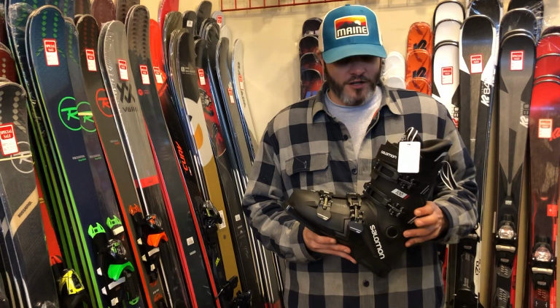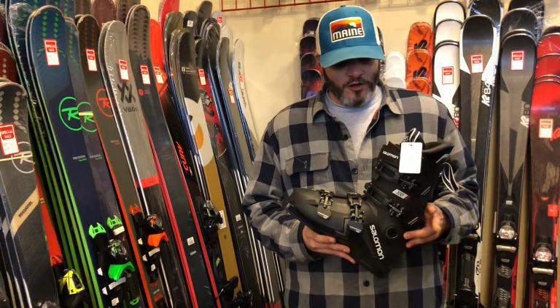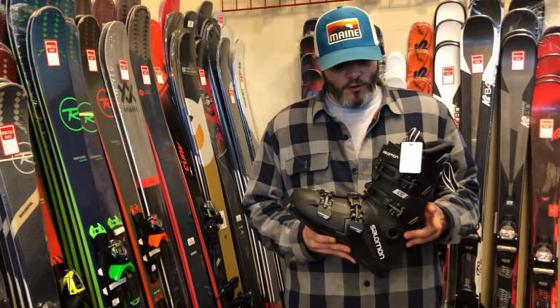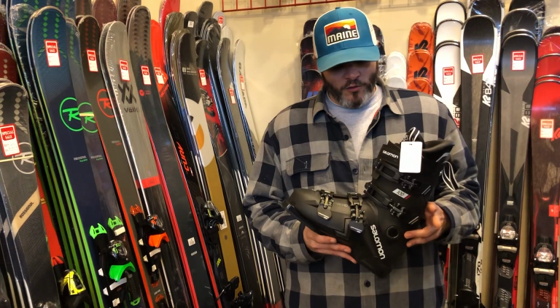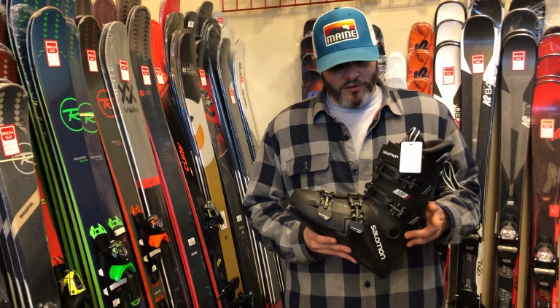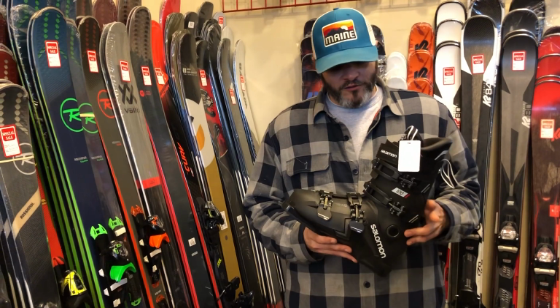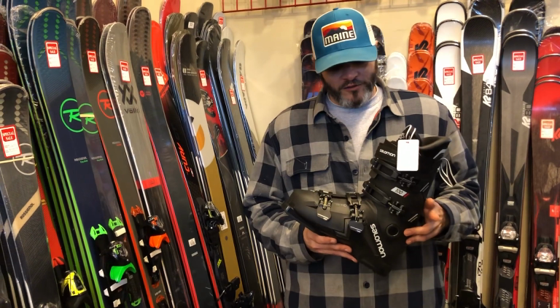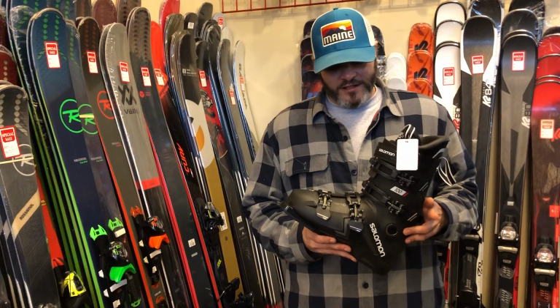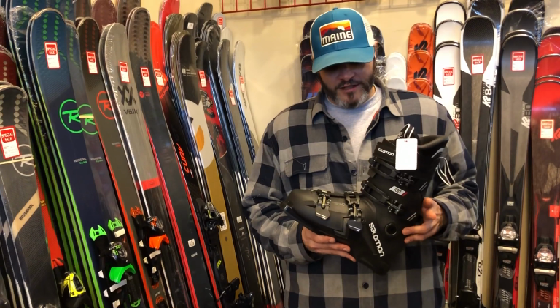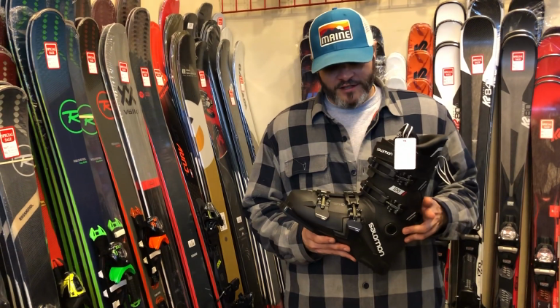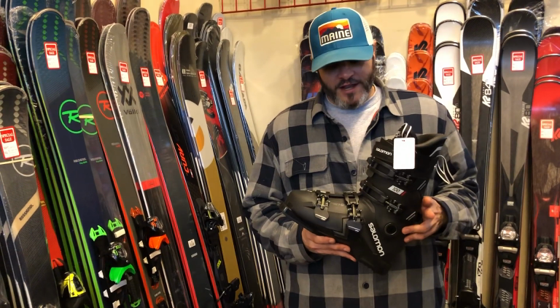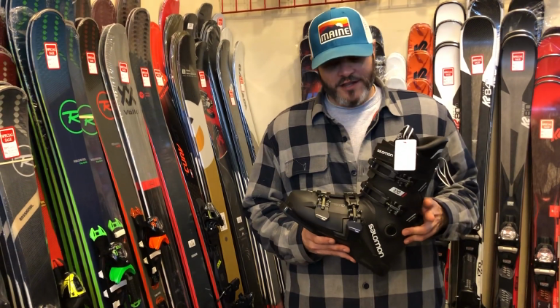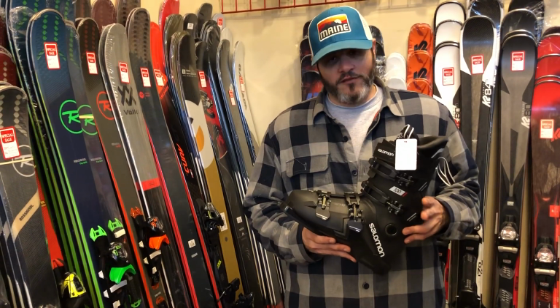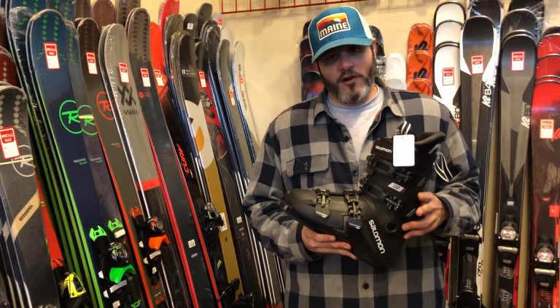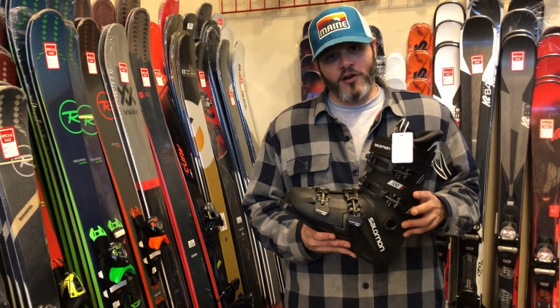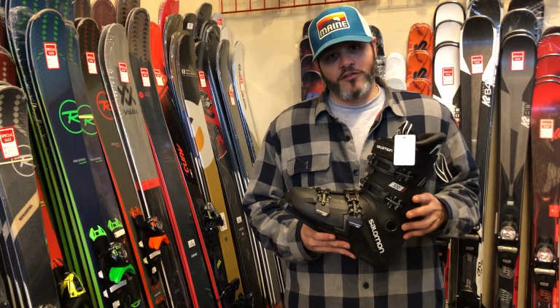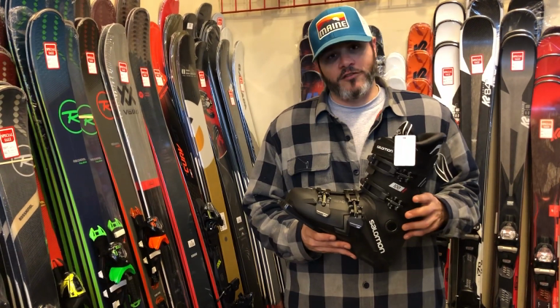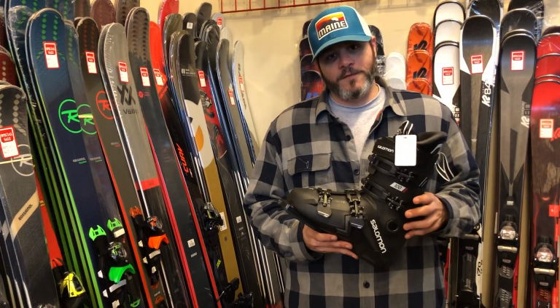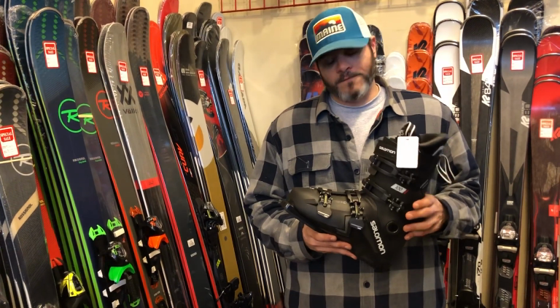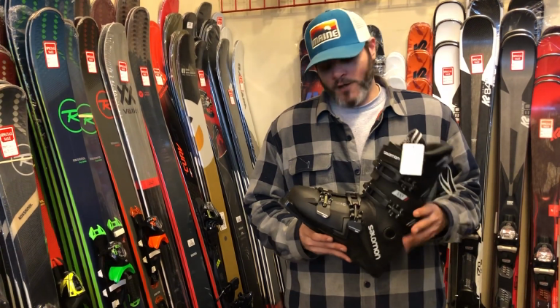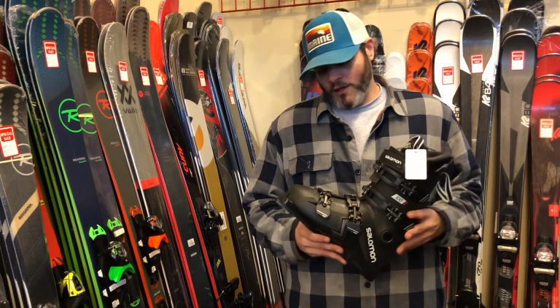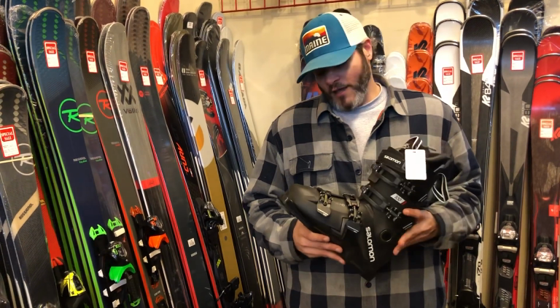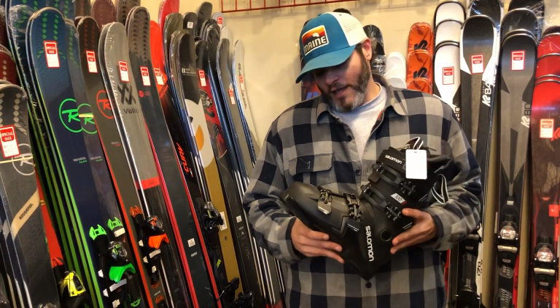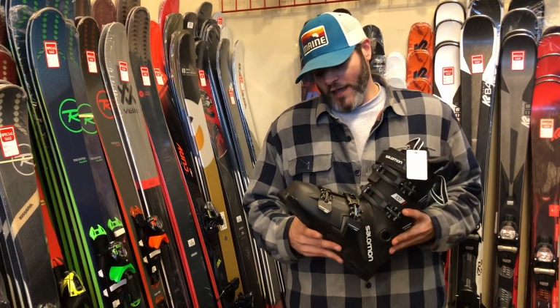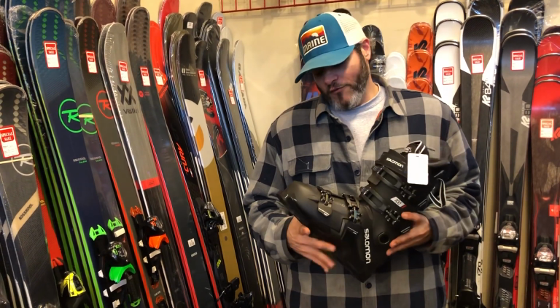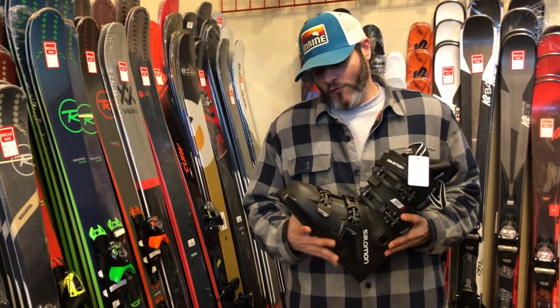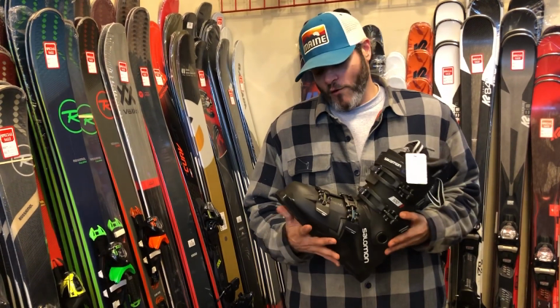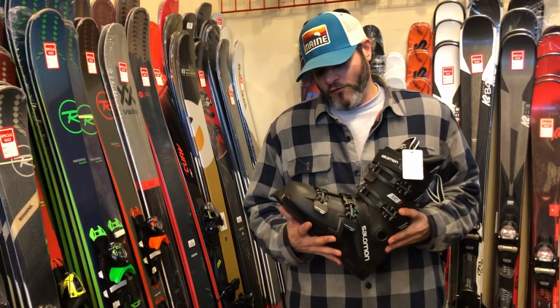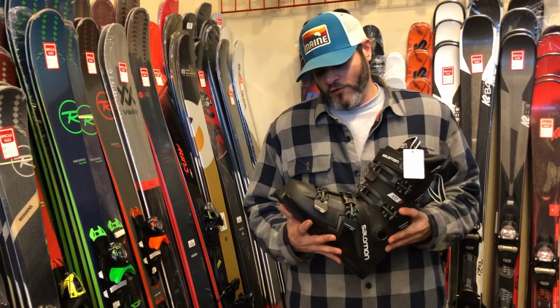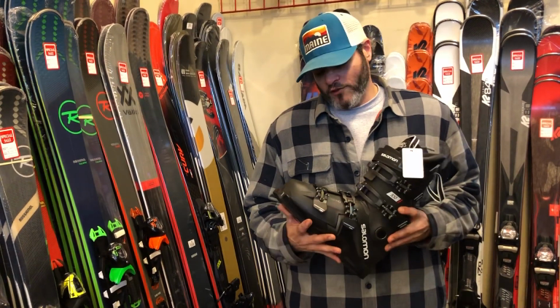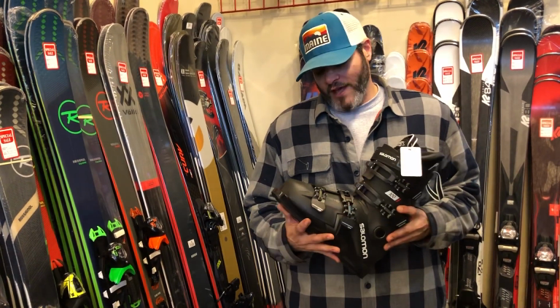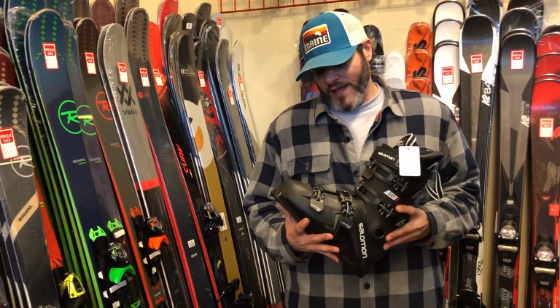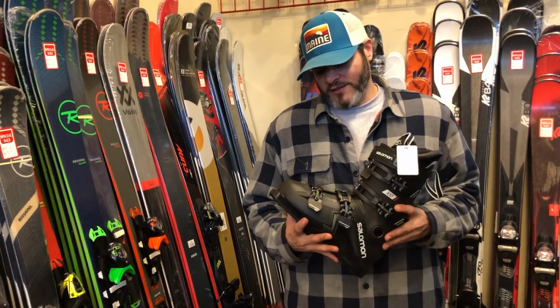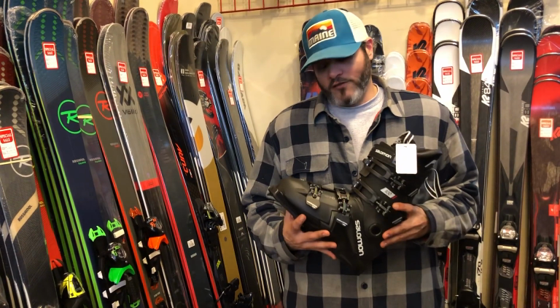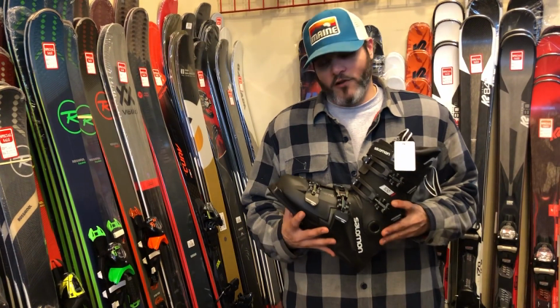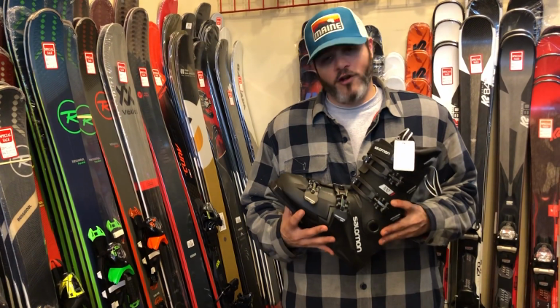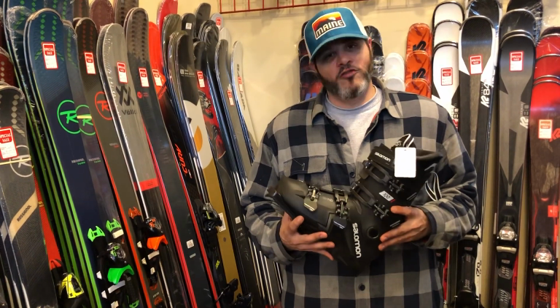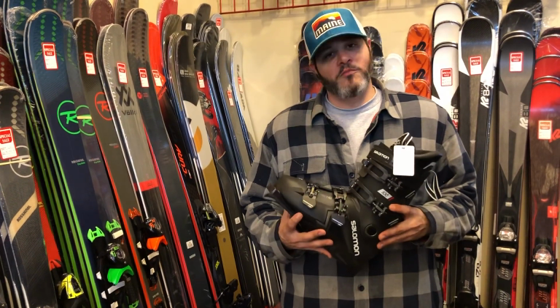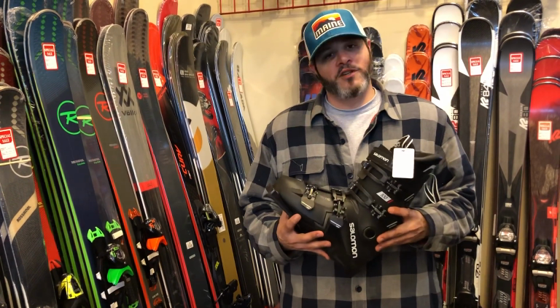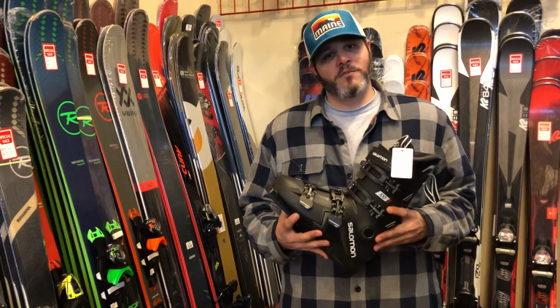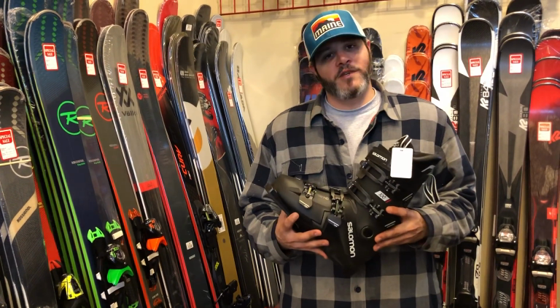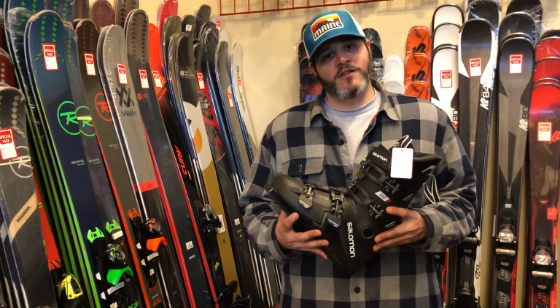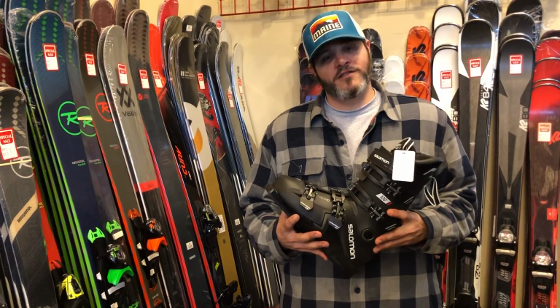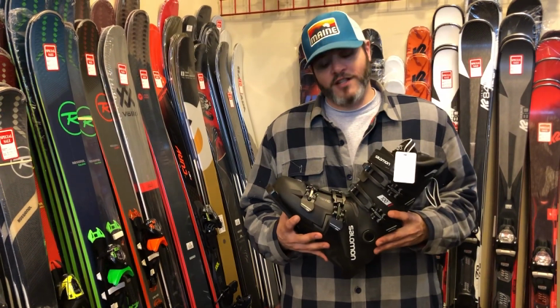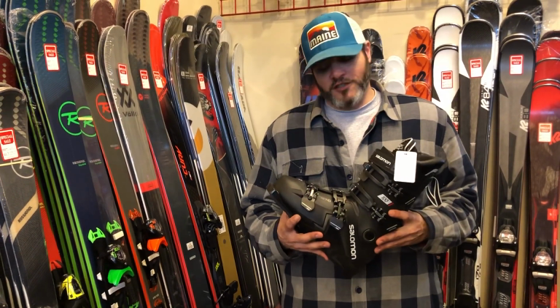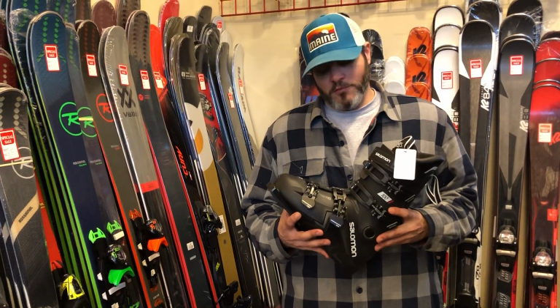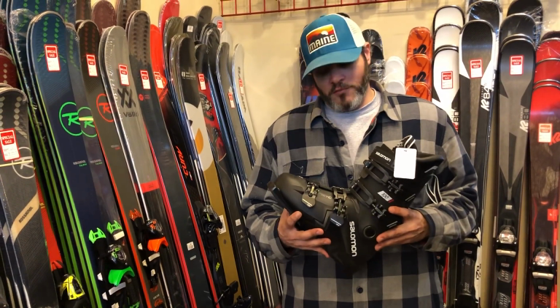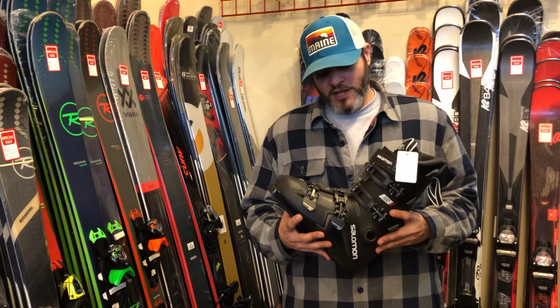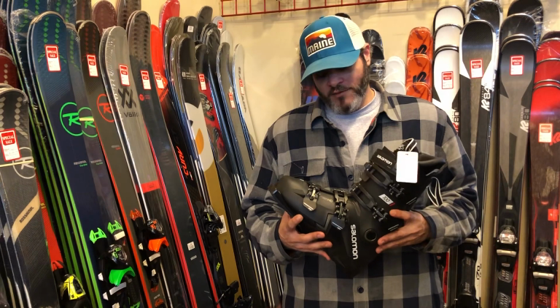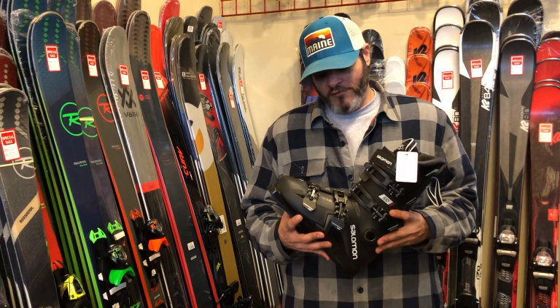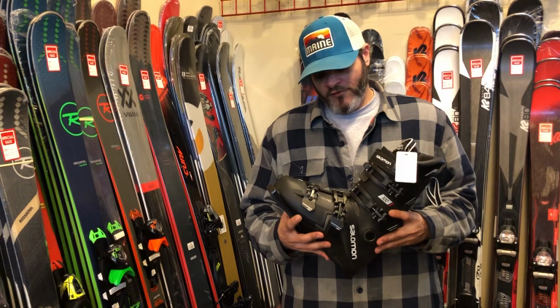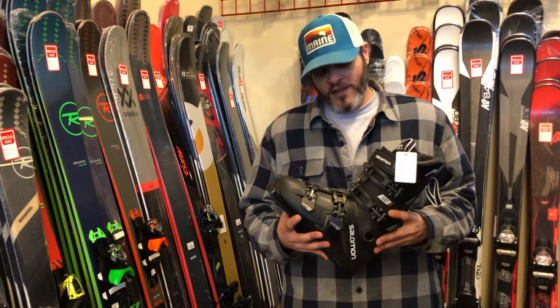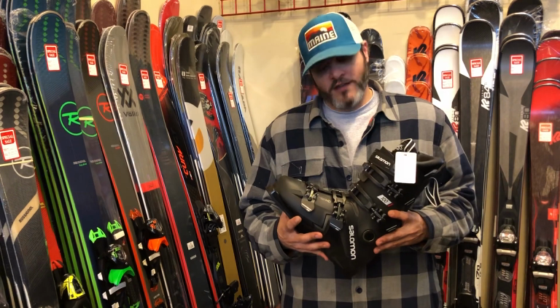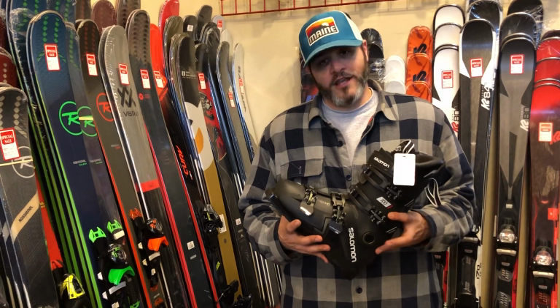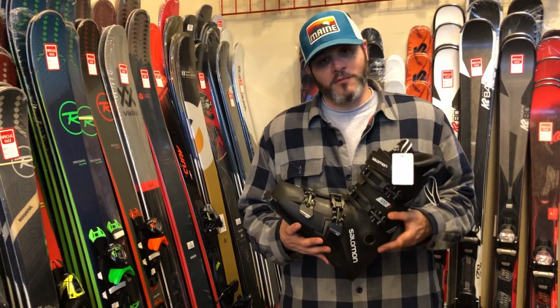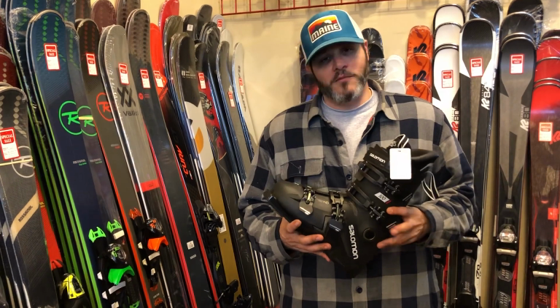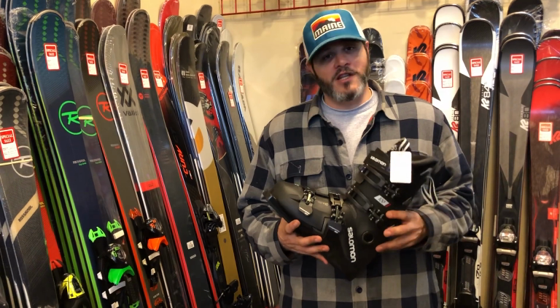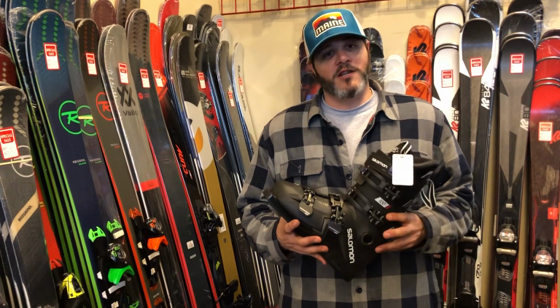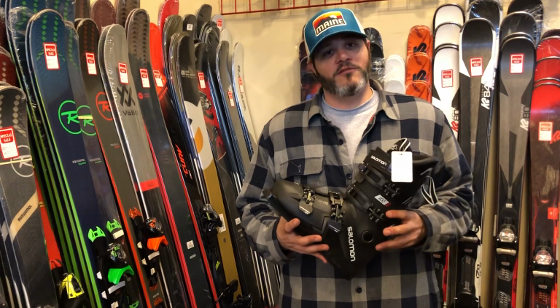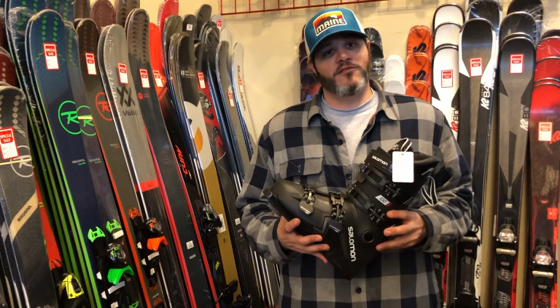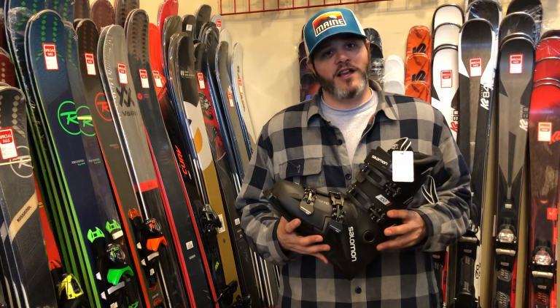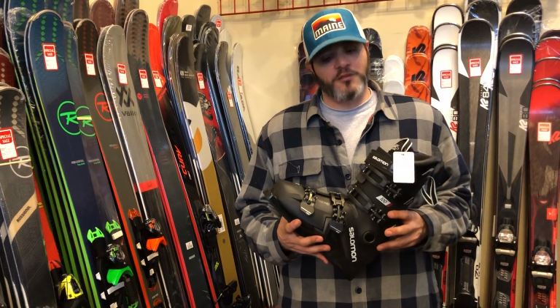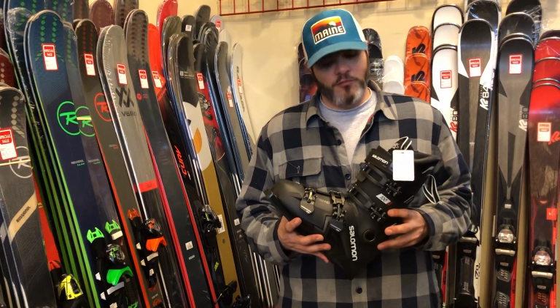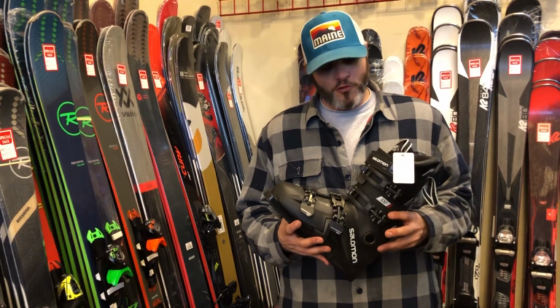With a flex index of 100 and a forefoot last of 100 millimeters, it's a medium fit and a medium flex boot.